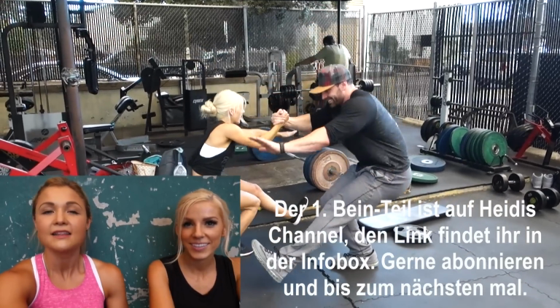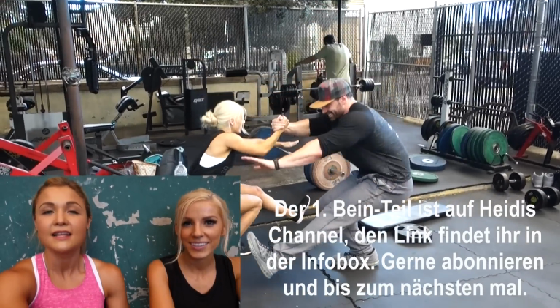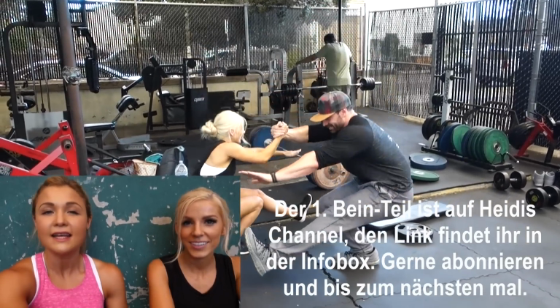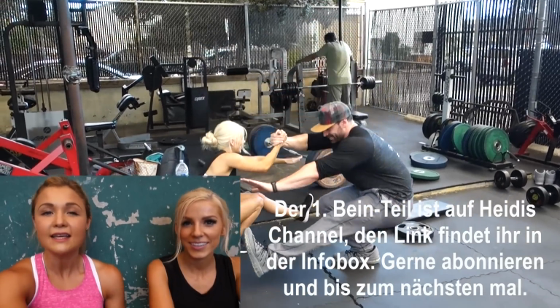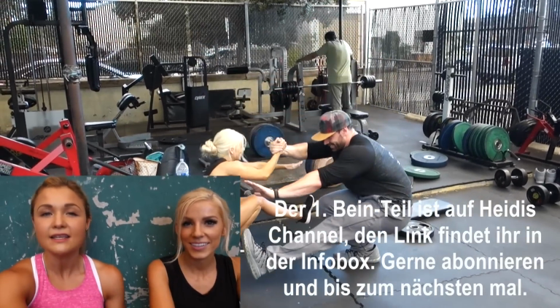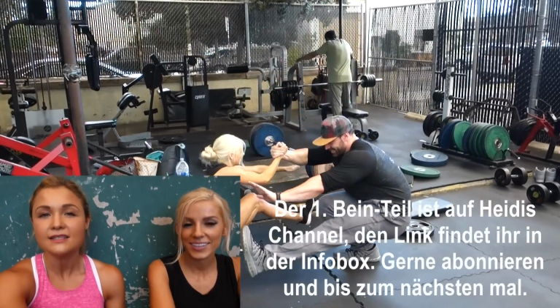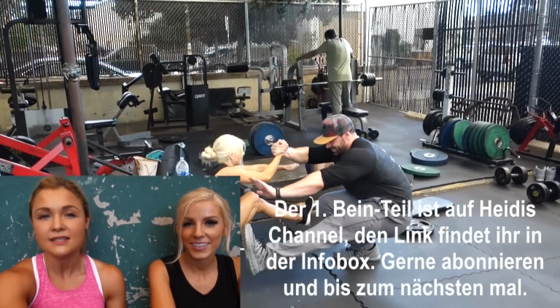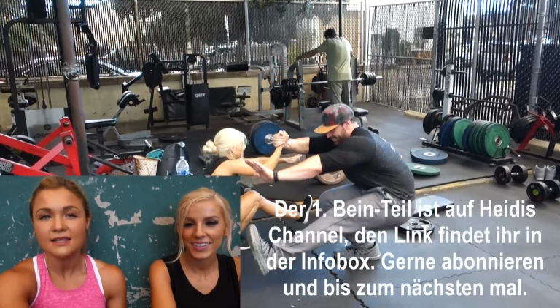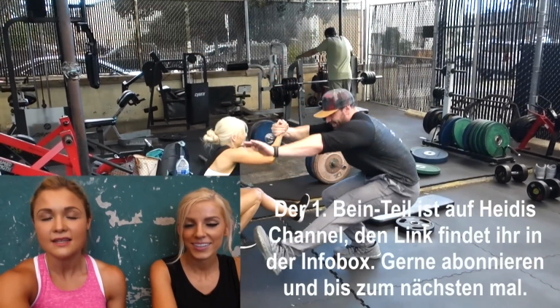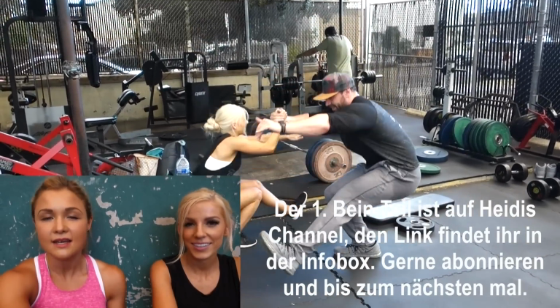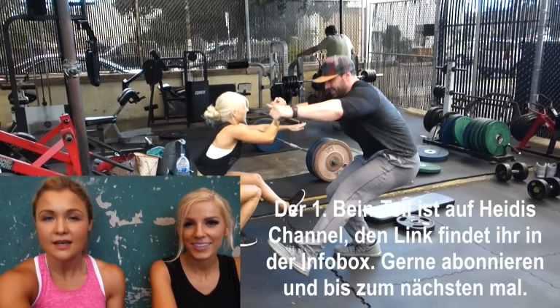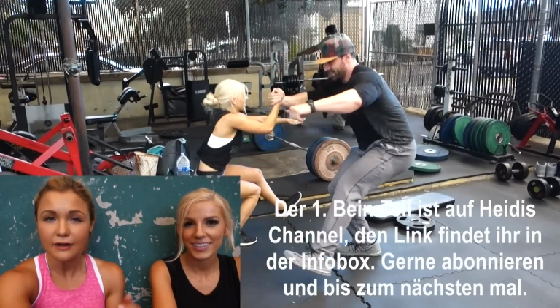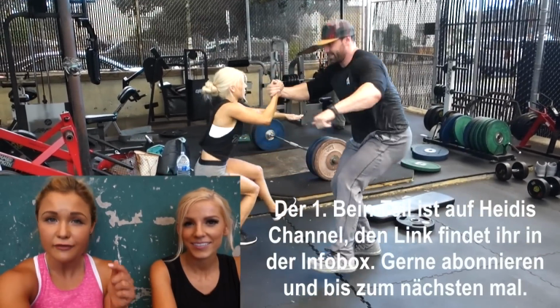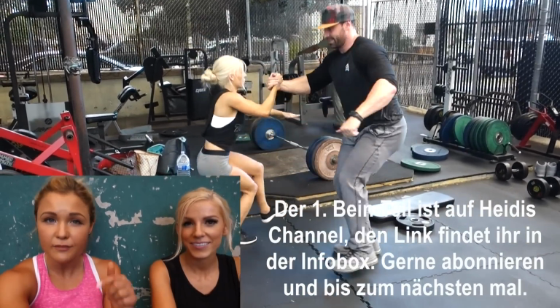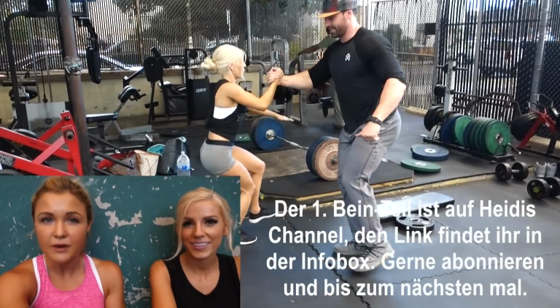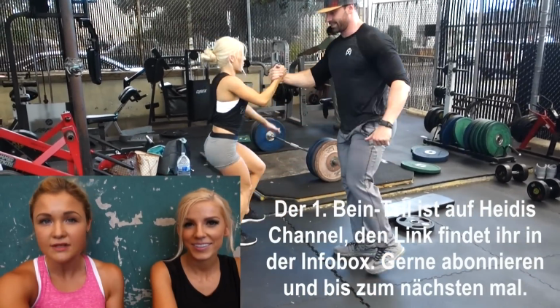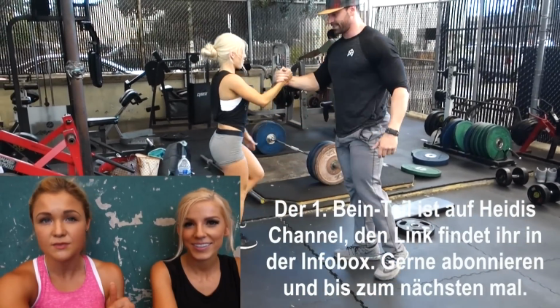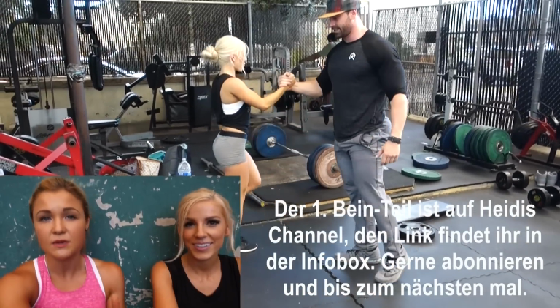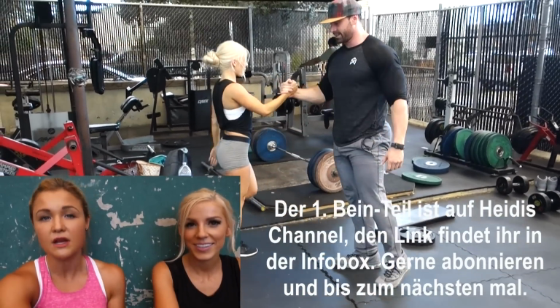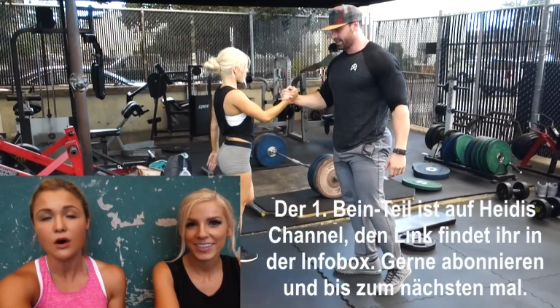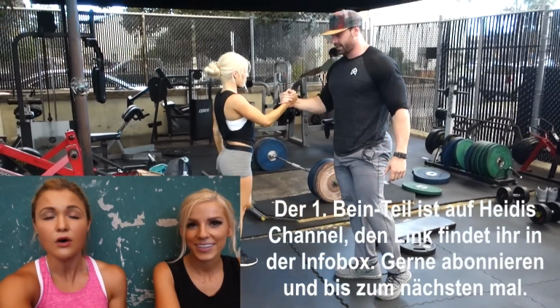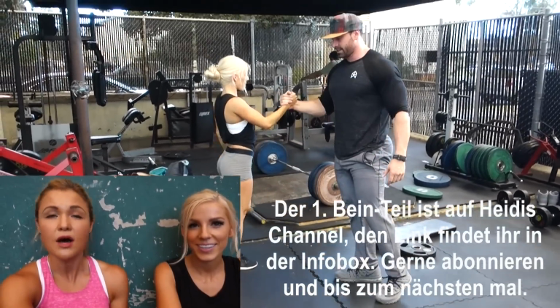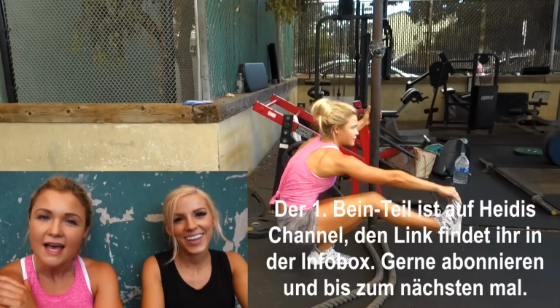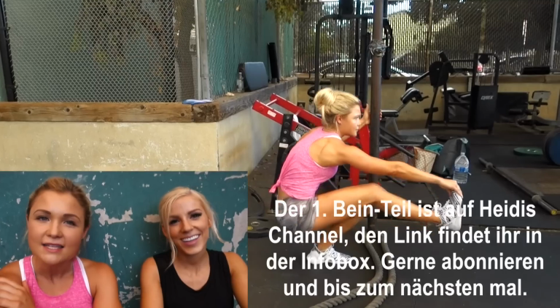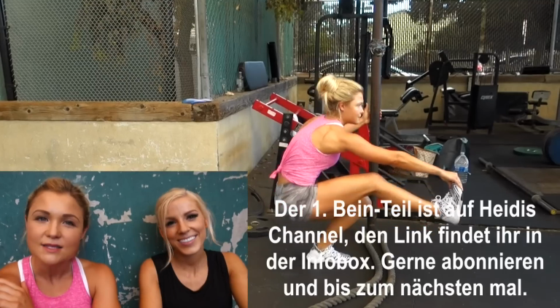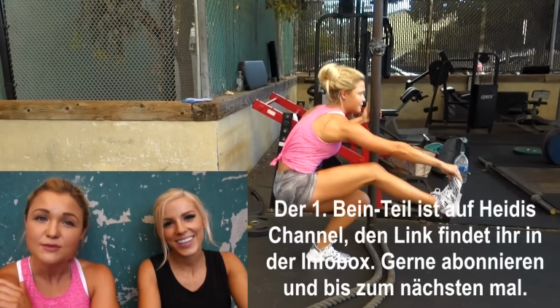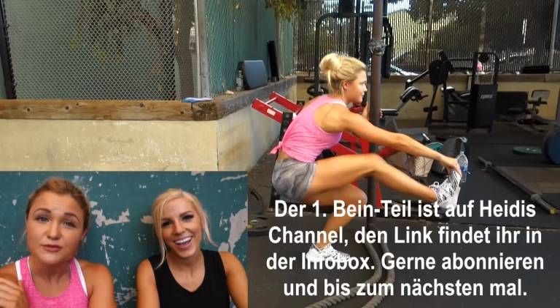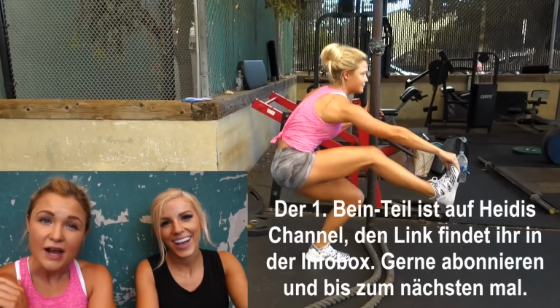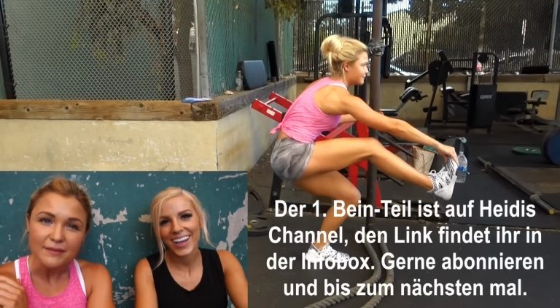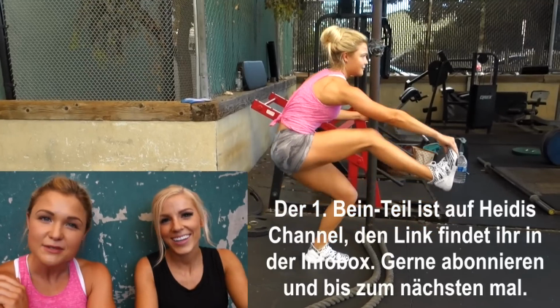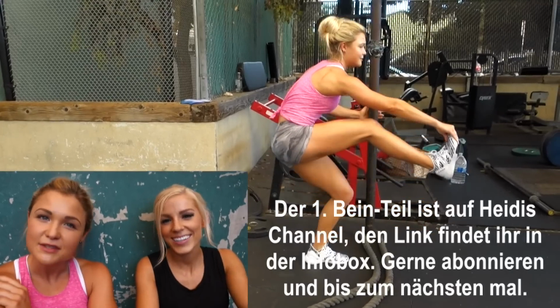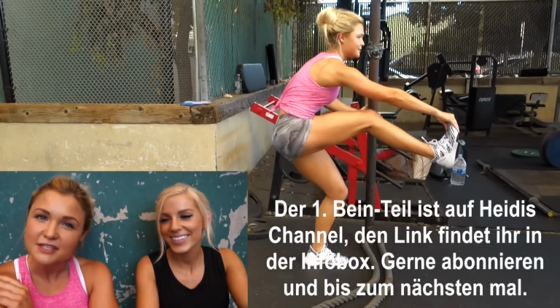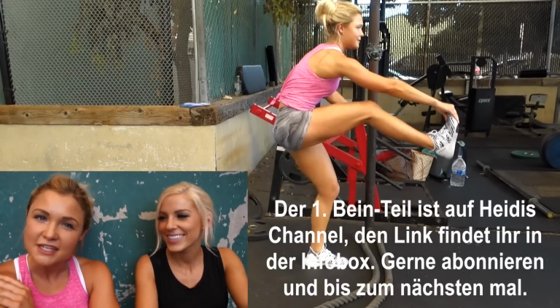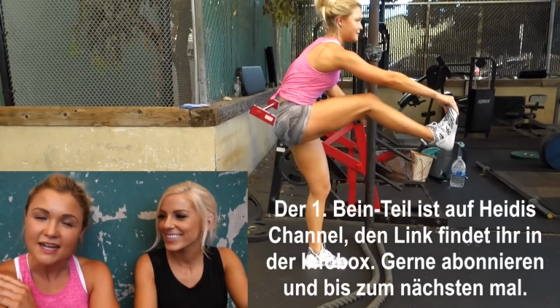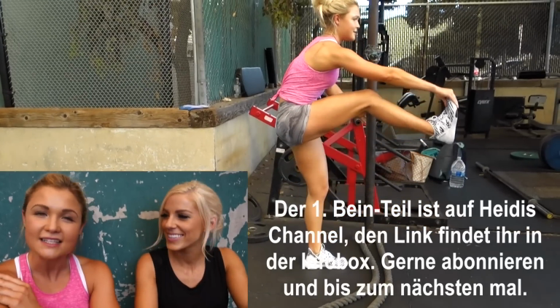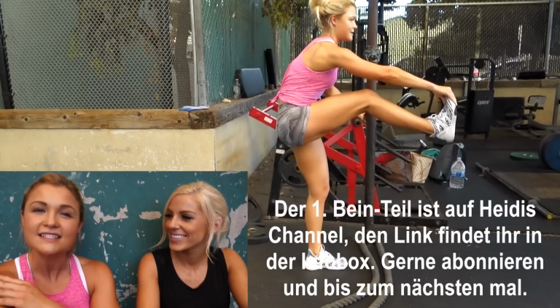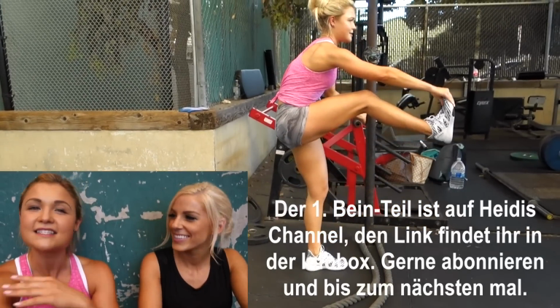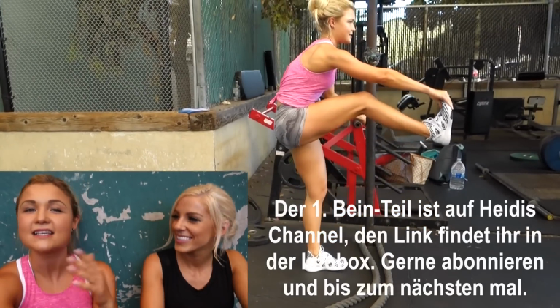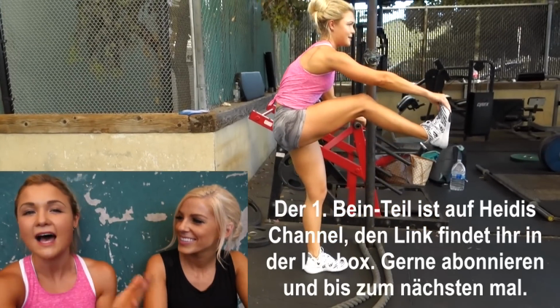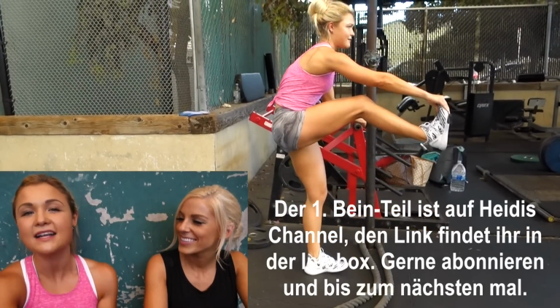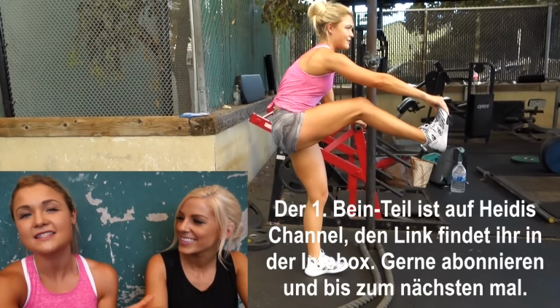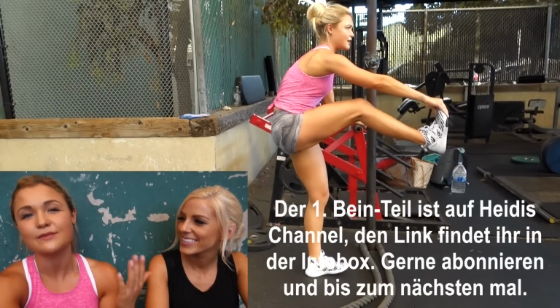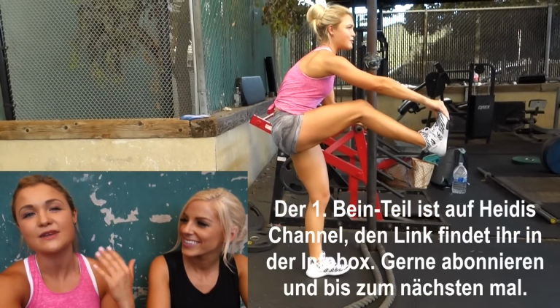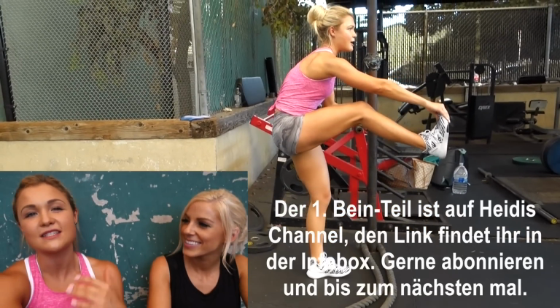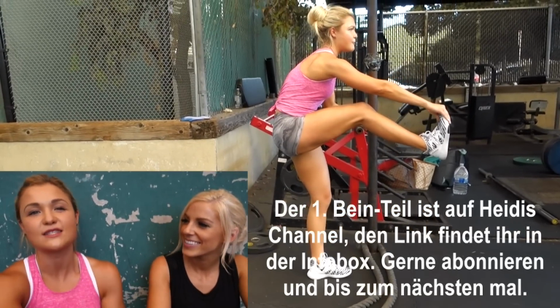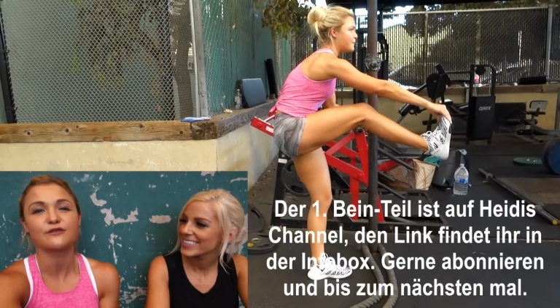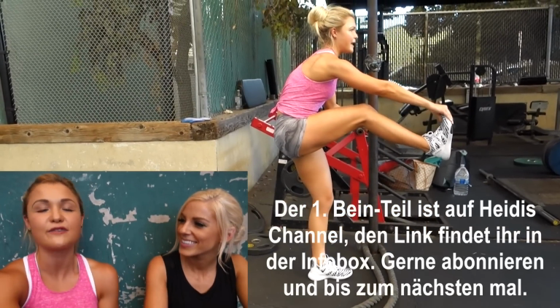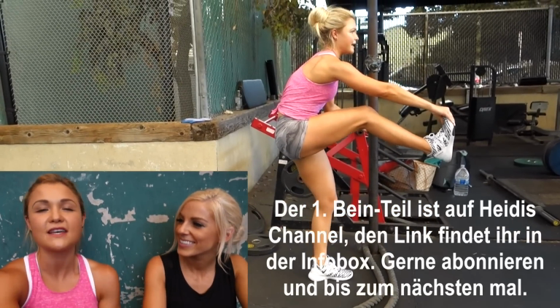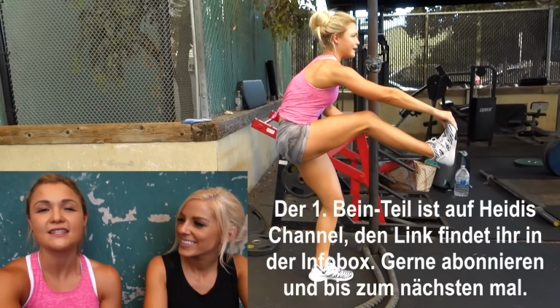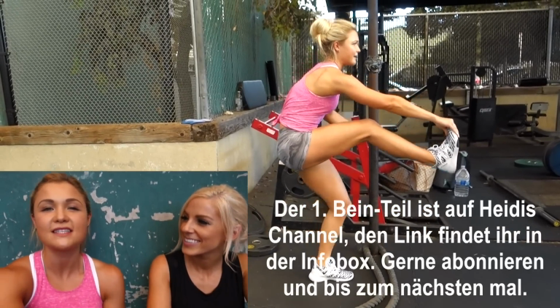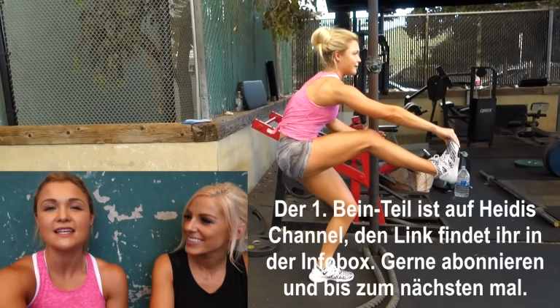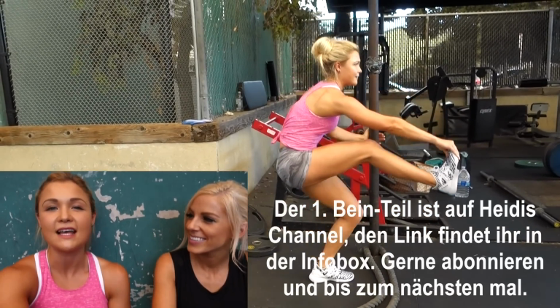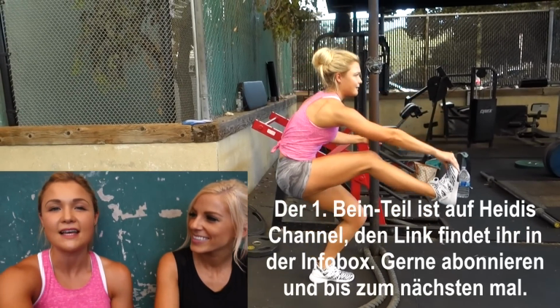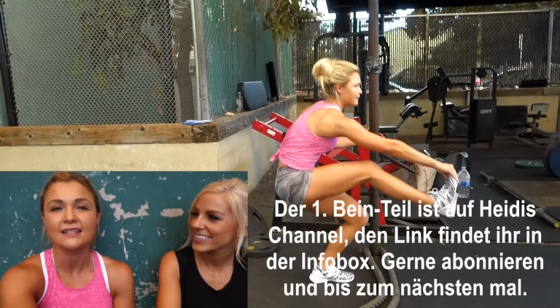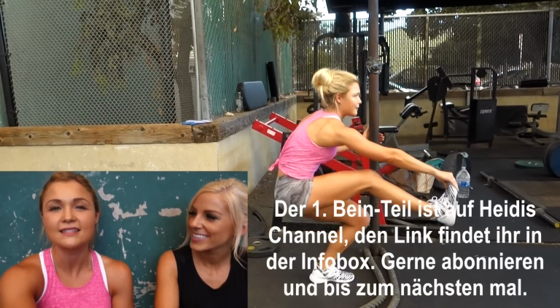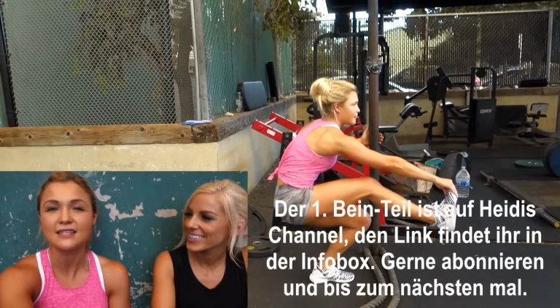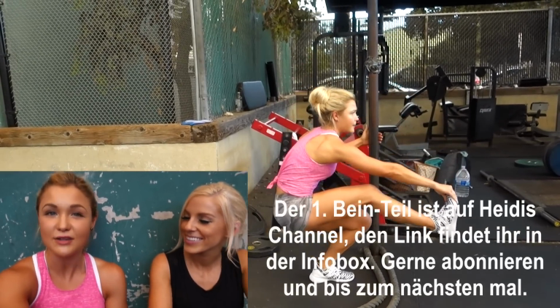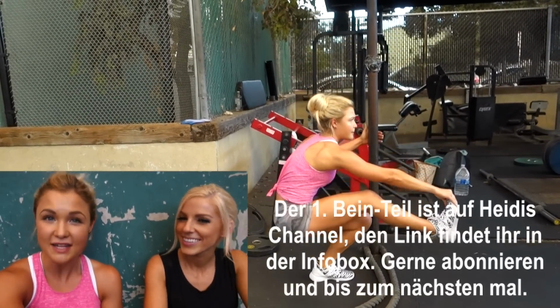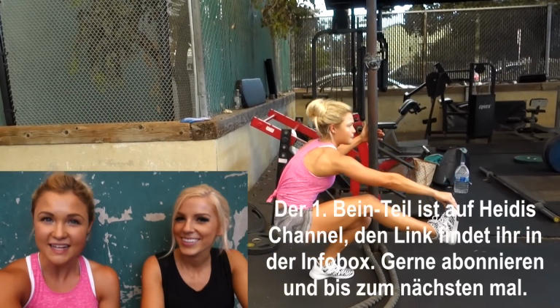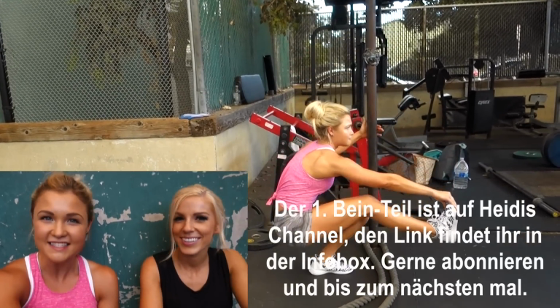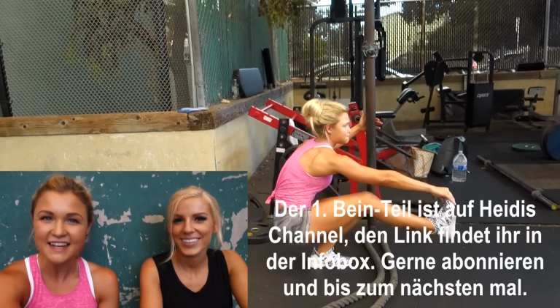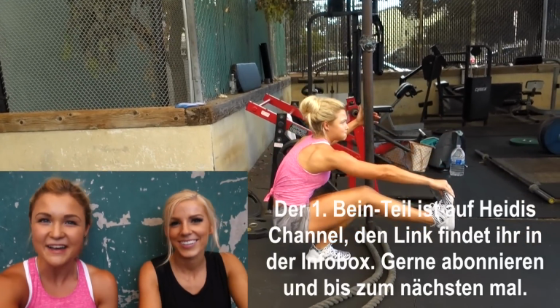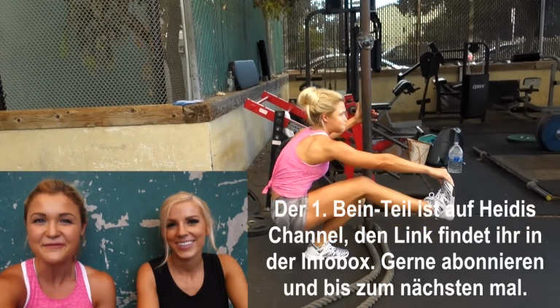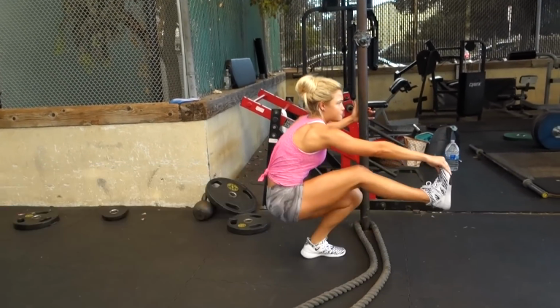The link is in the info box below. Subscribe to the channels Heidi Simmers and Sophia Thiel and see you next time.